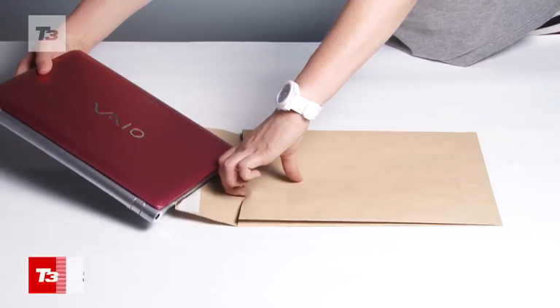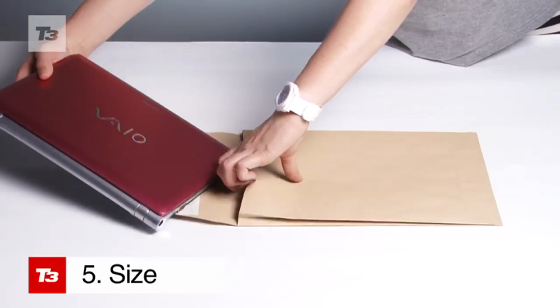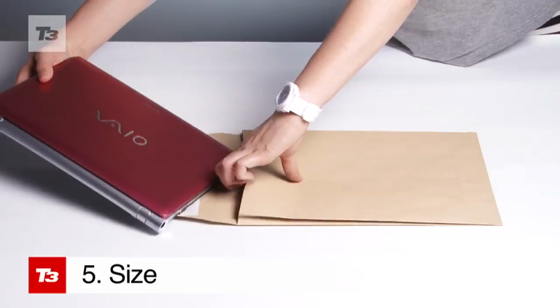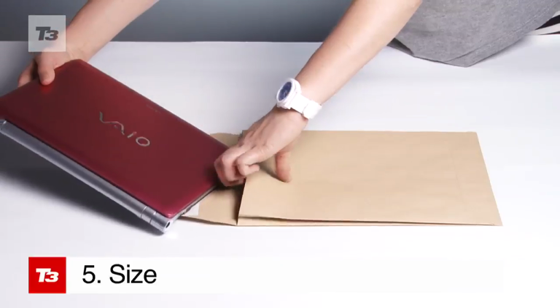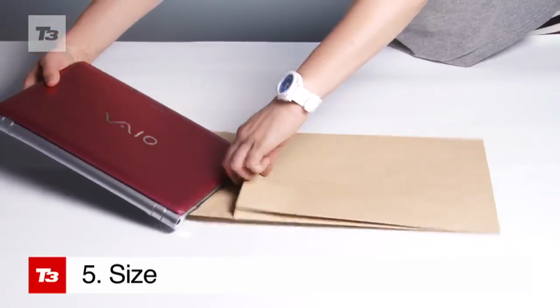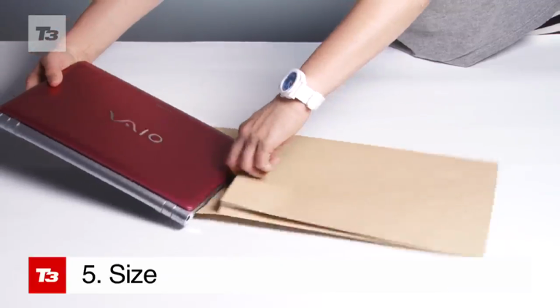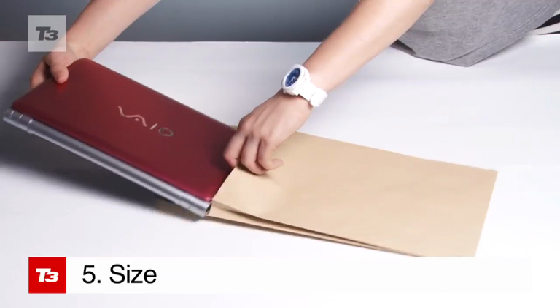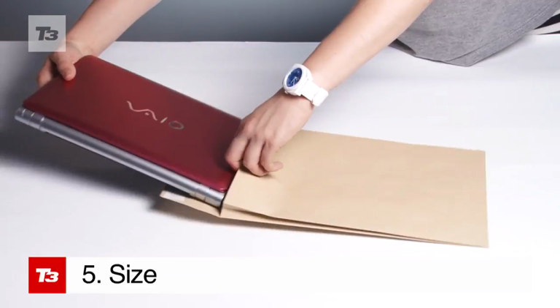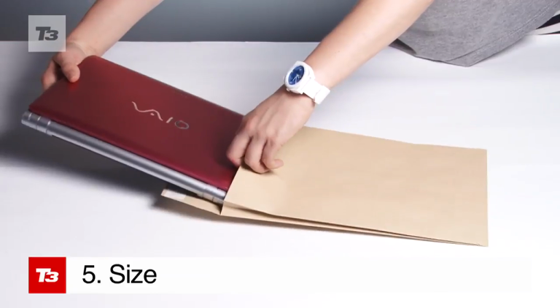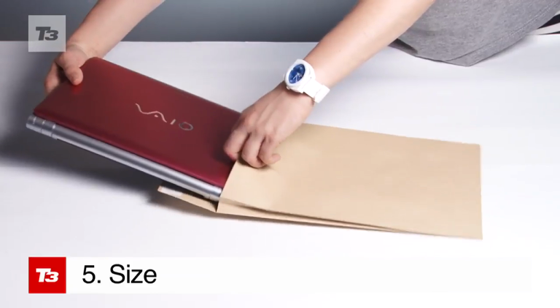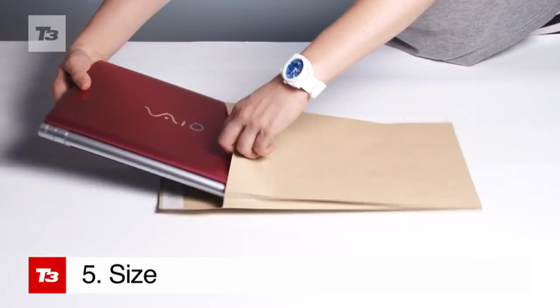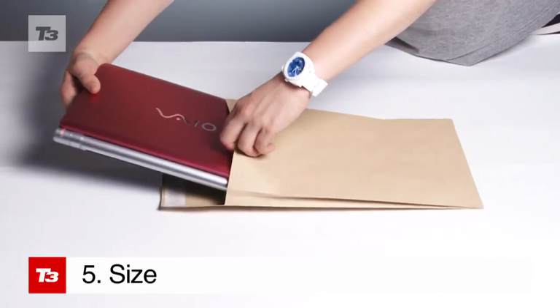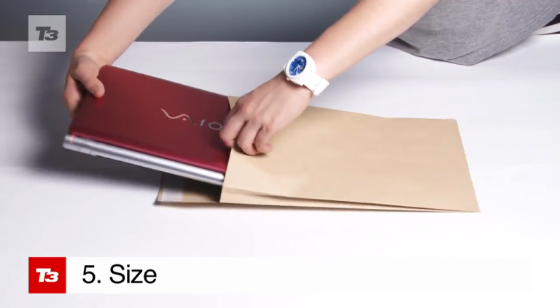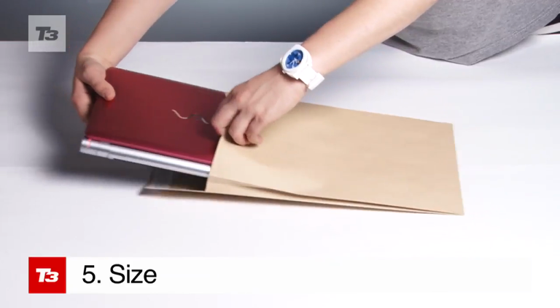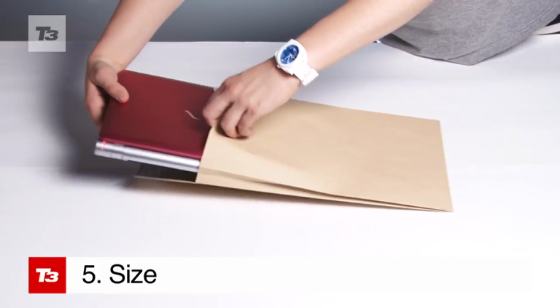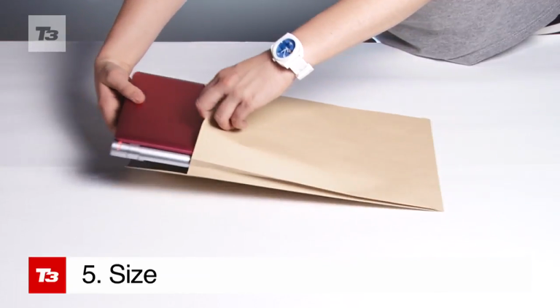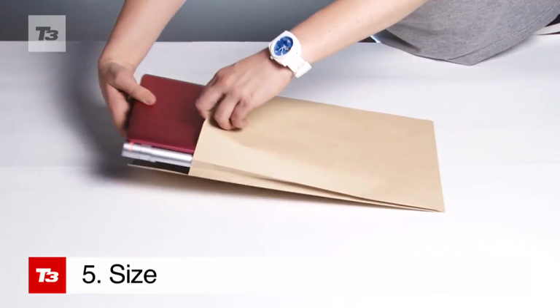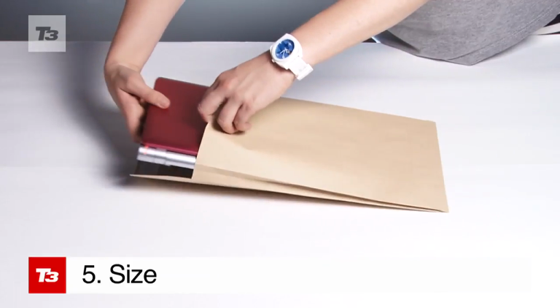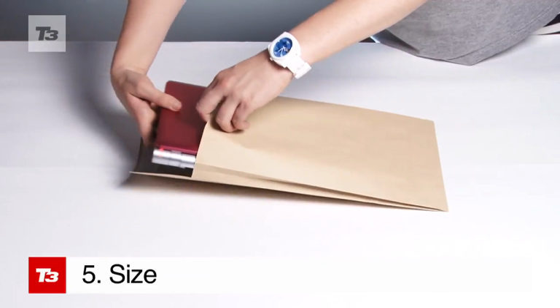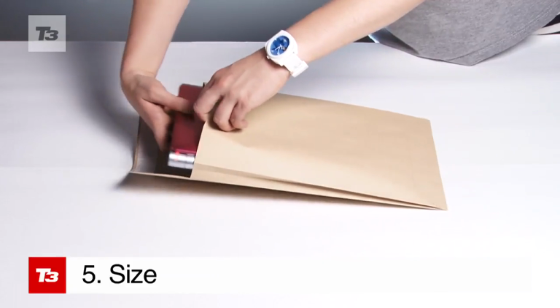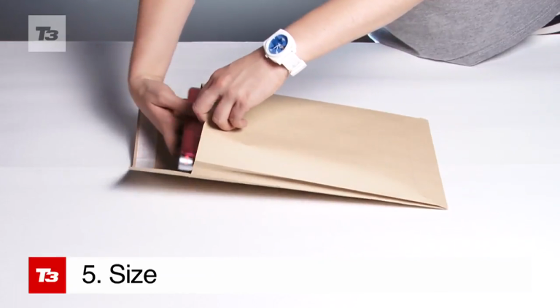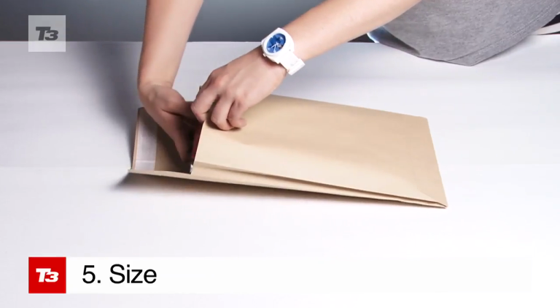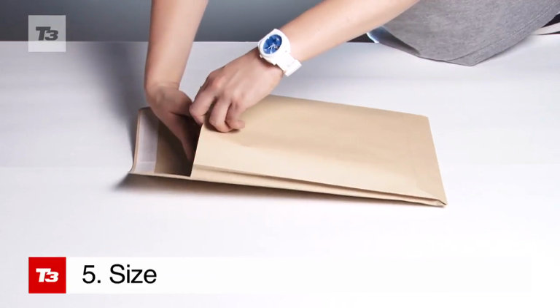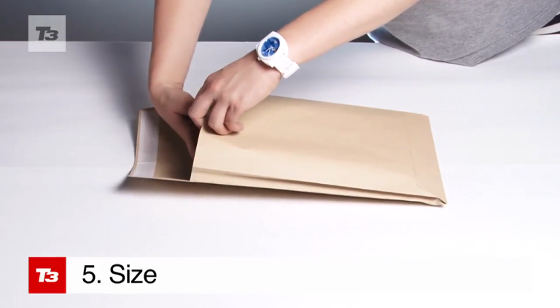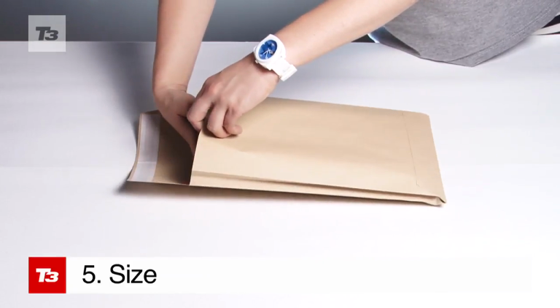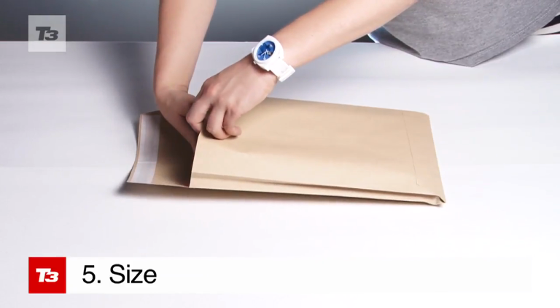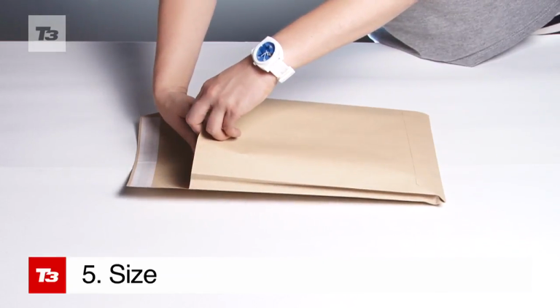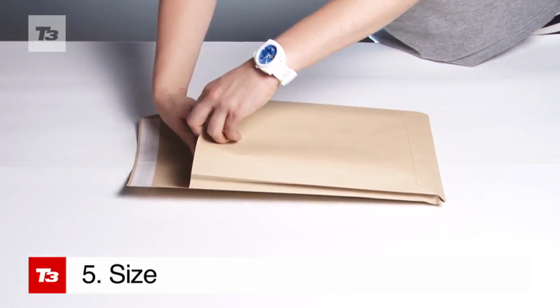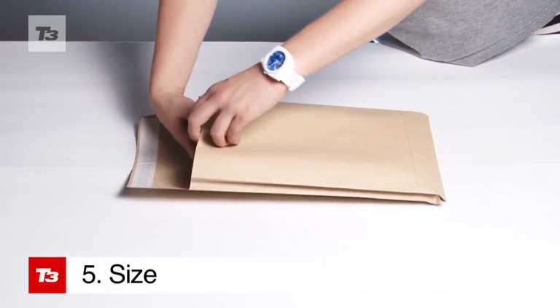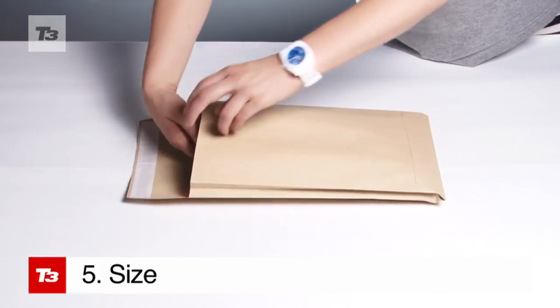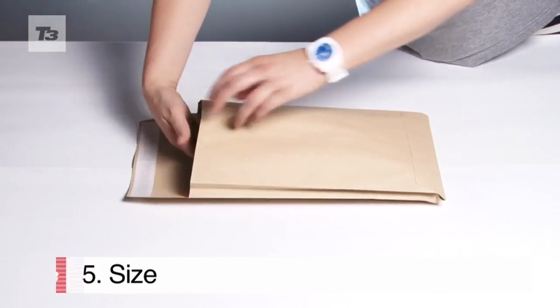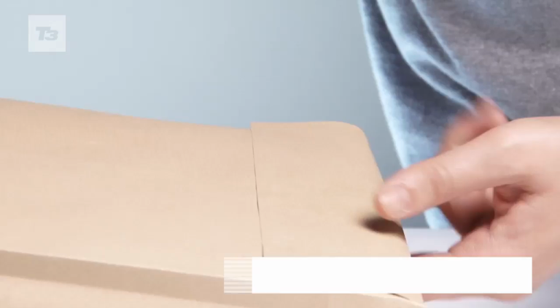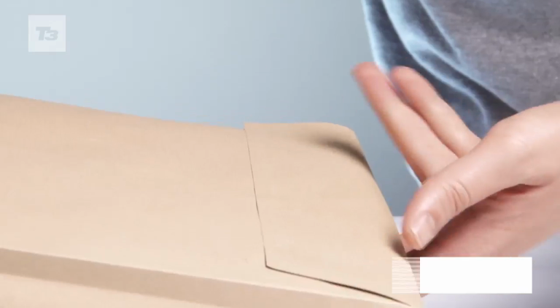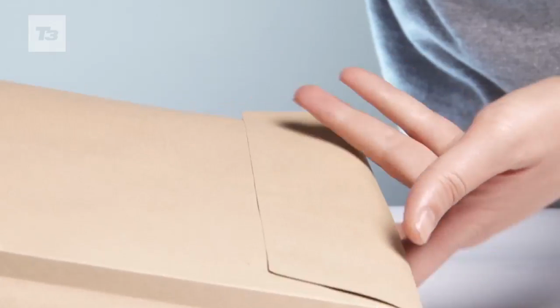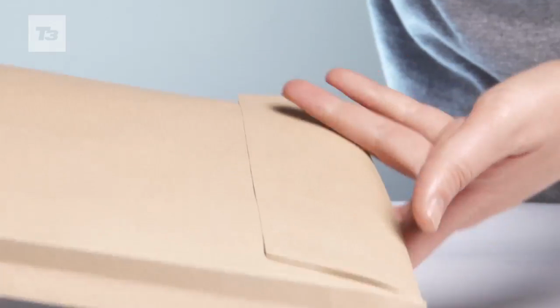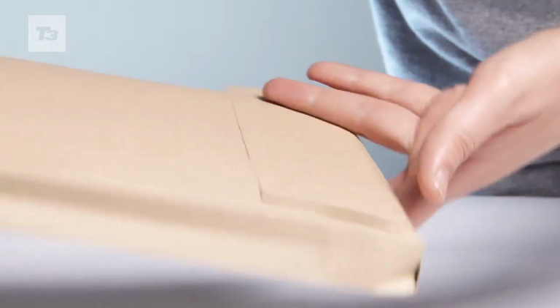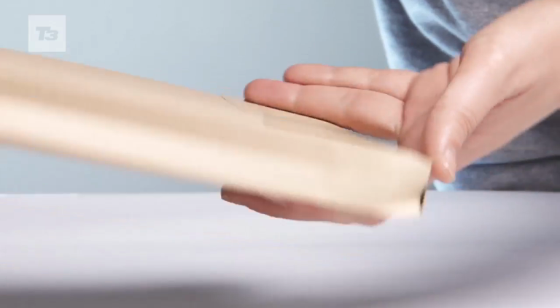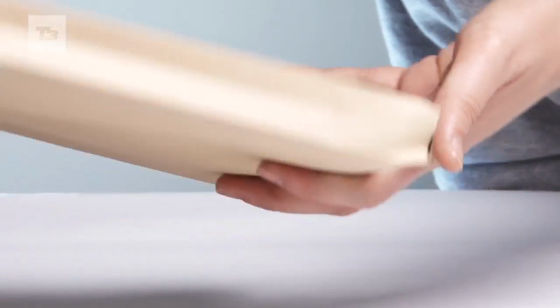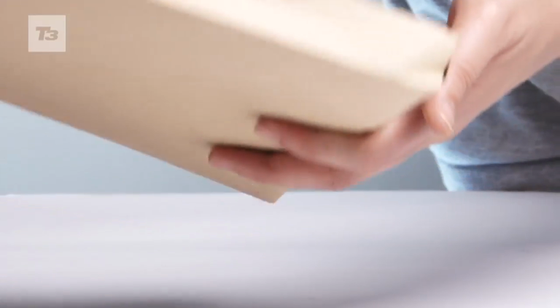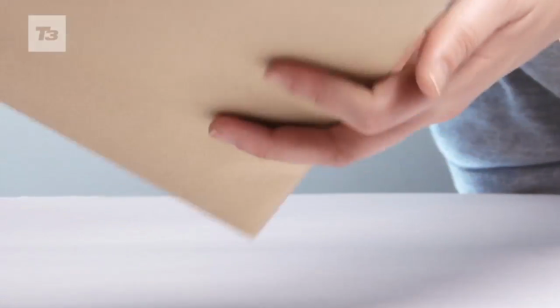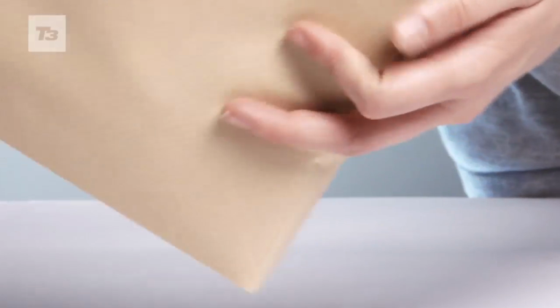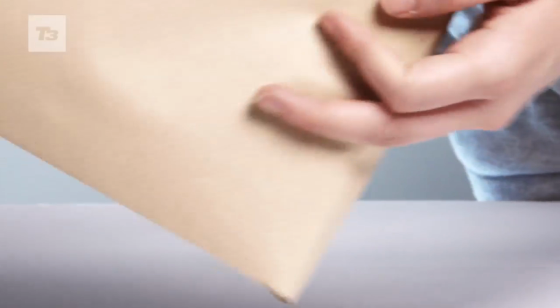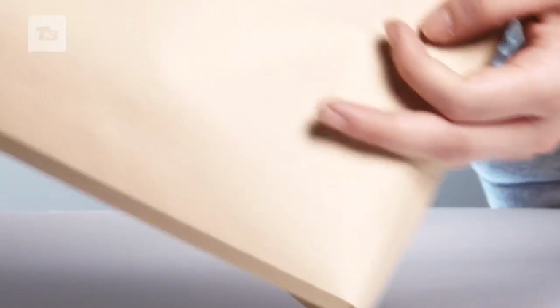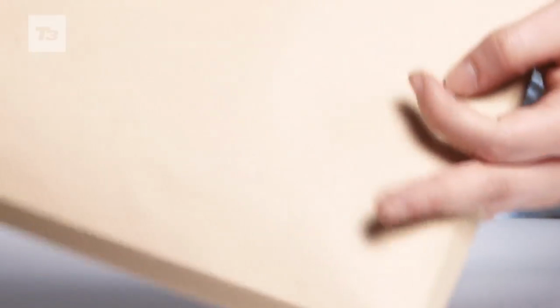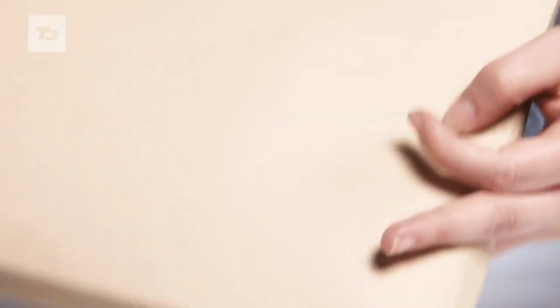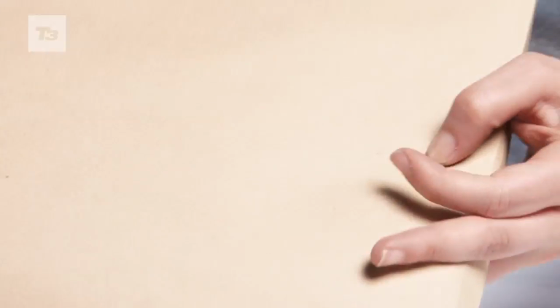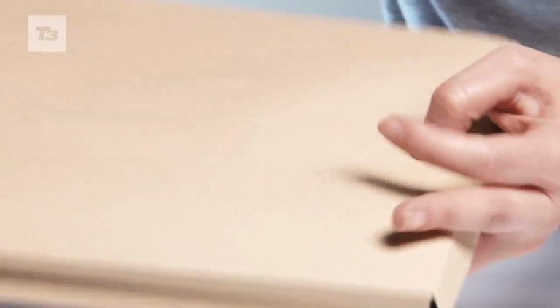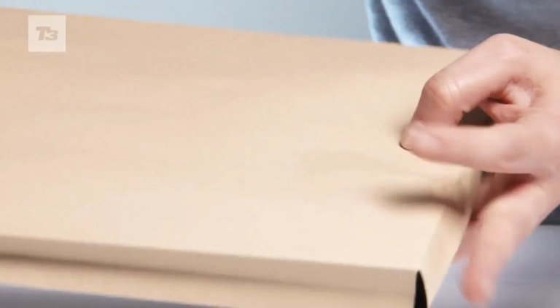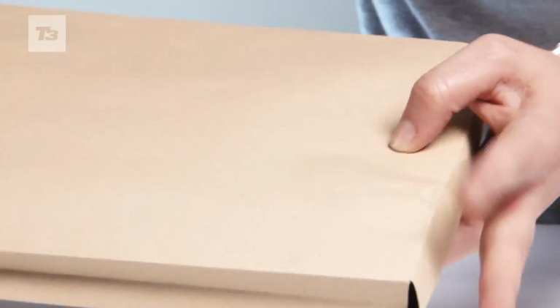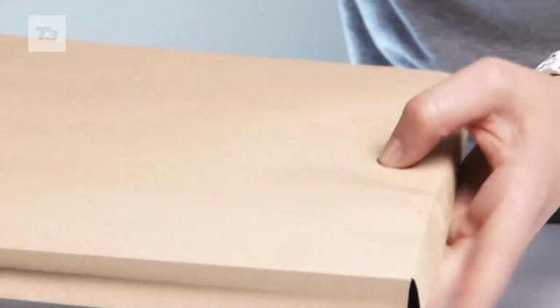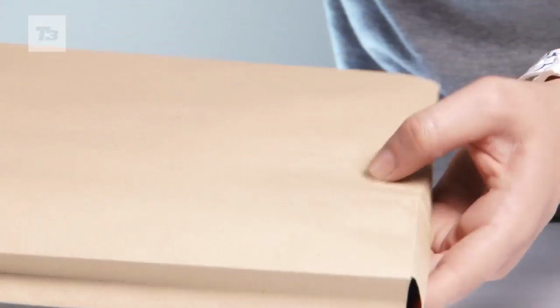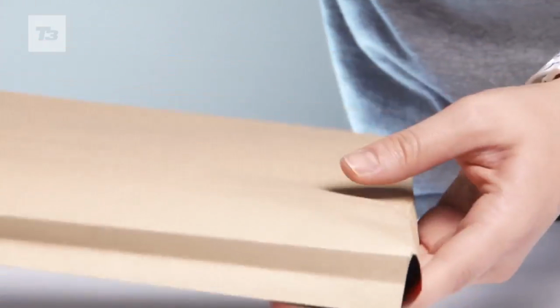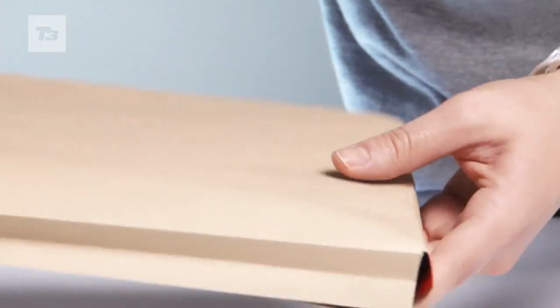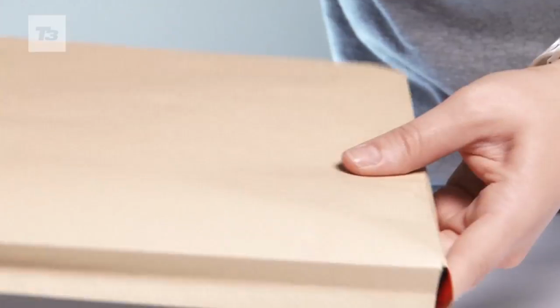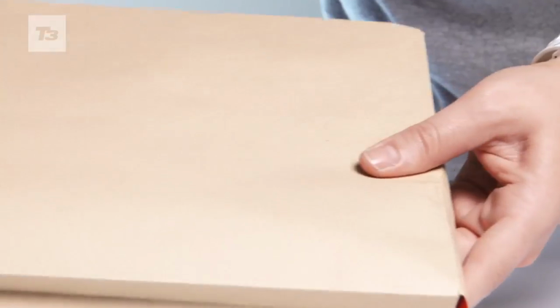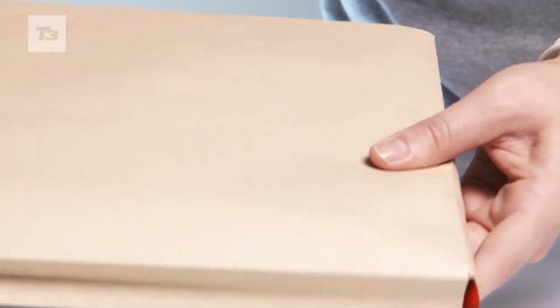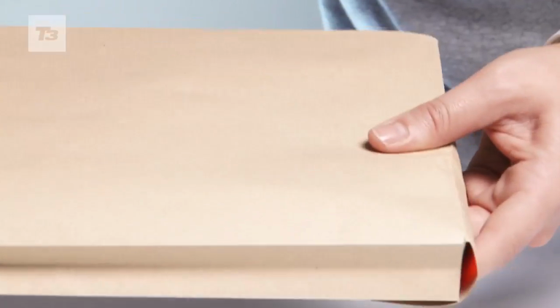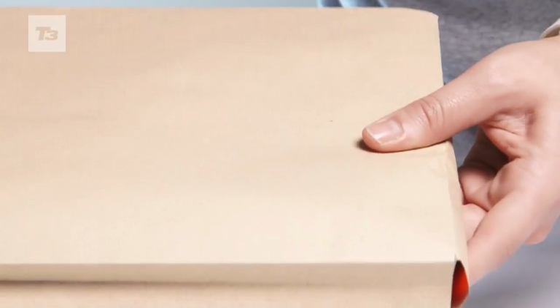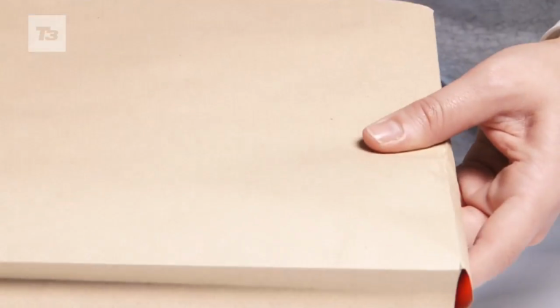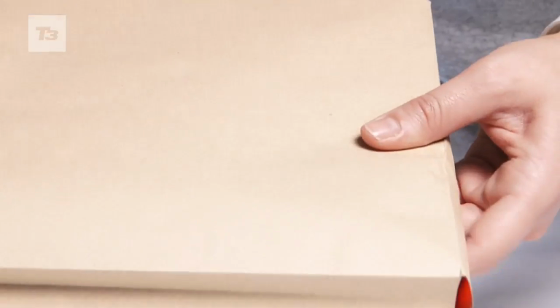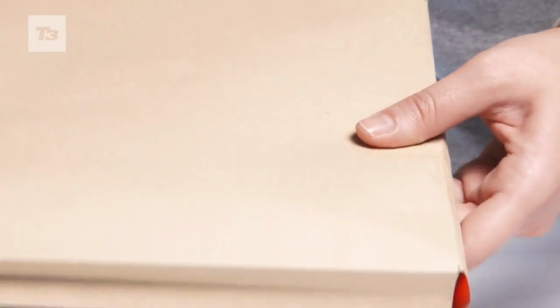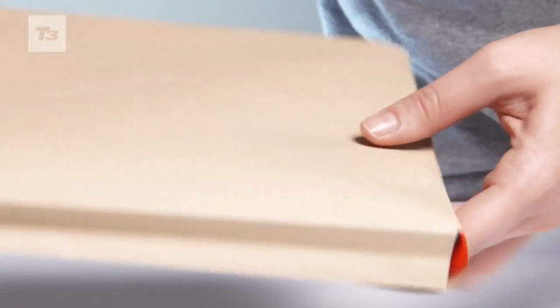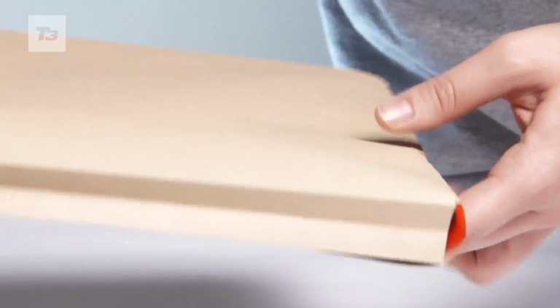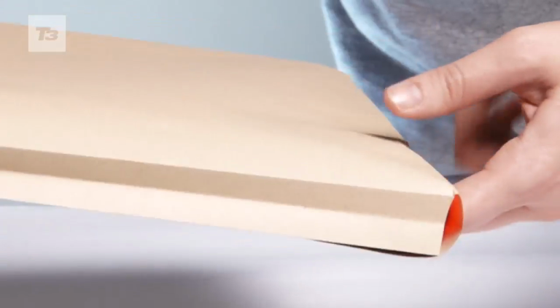Last on our list of reasons to get this into your tech shopping trolley is the VAIO's body. It's light and slim, so you can transport it anywhere.